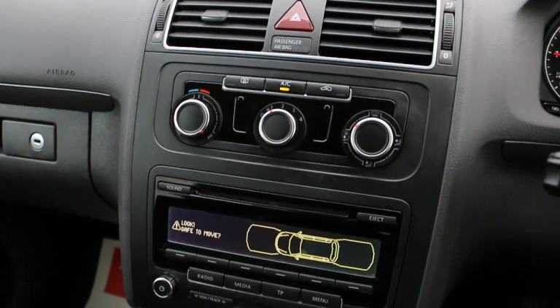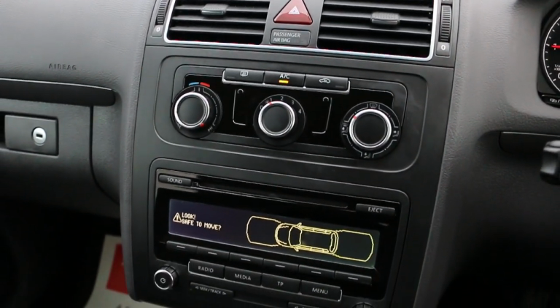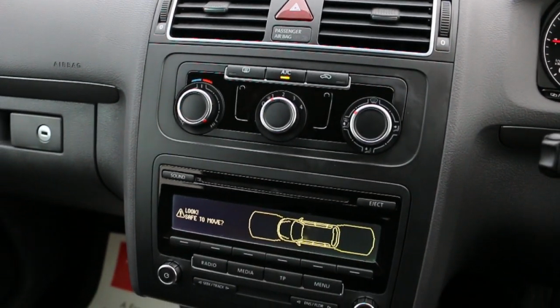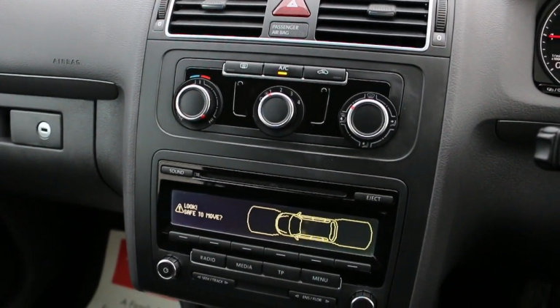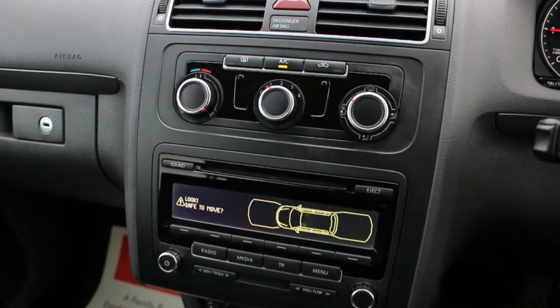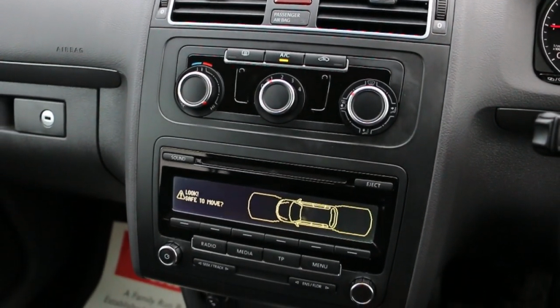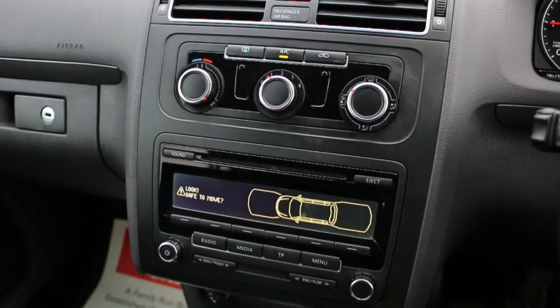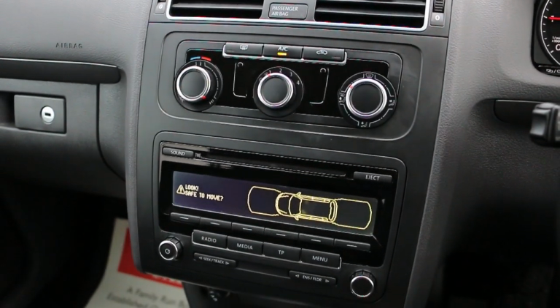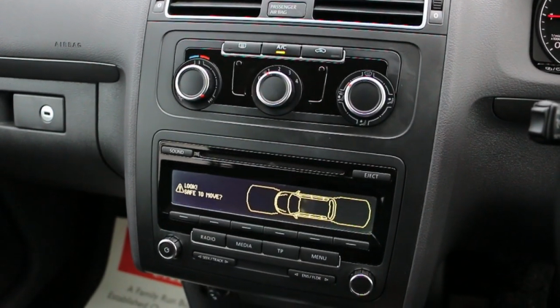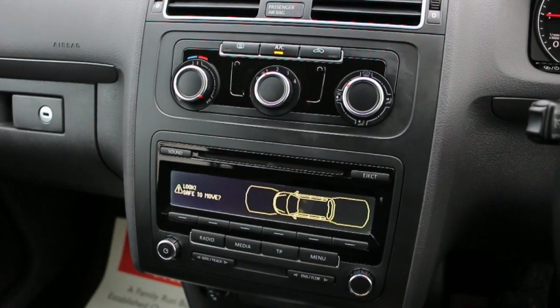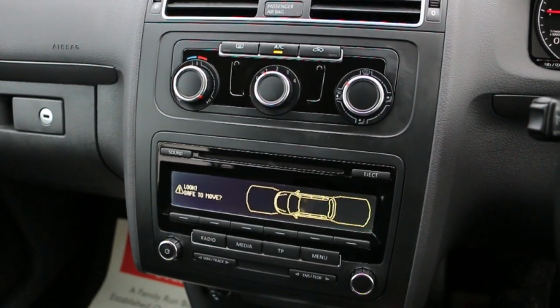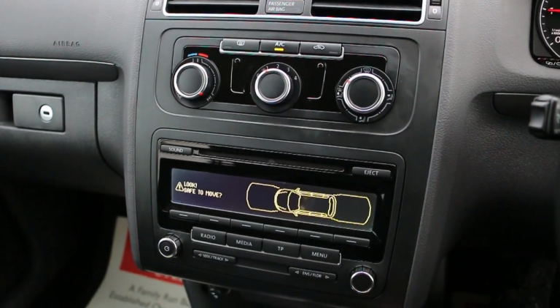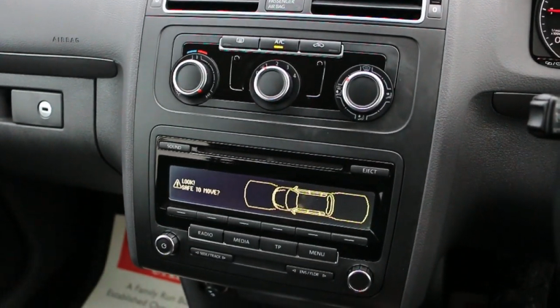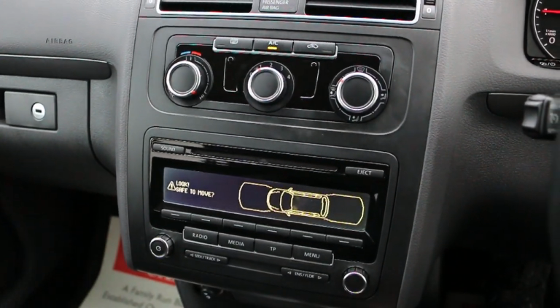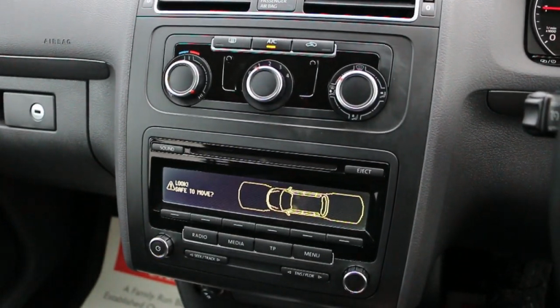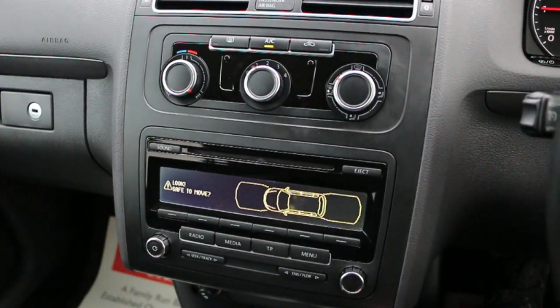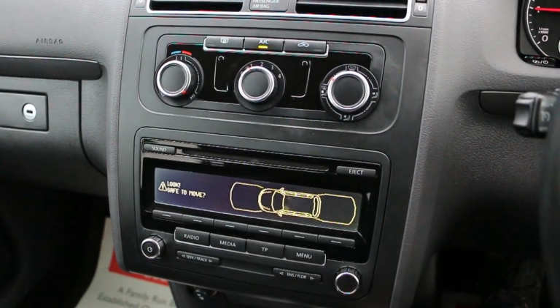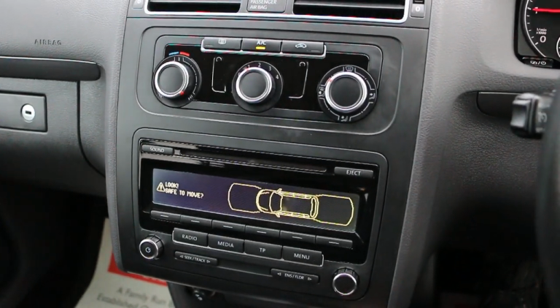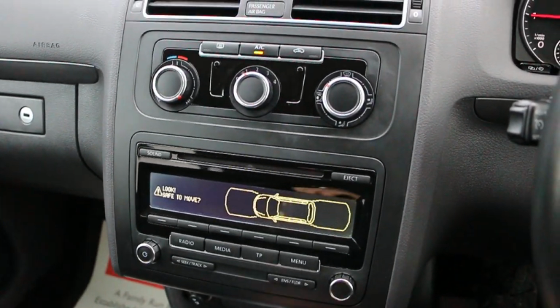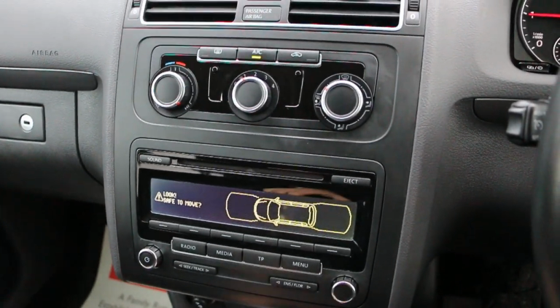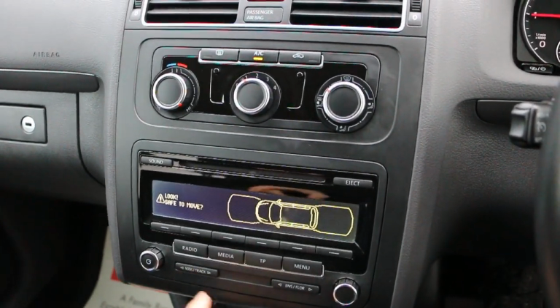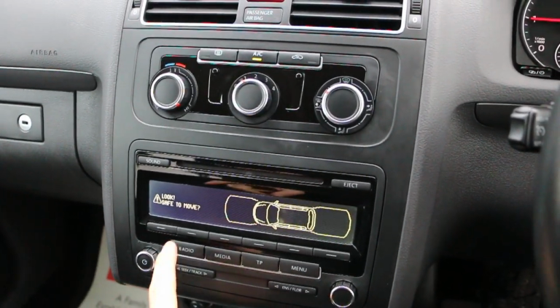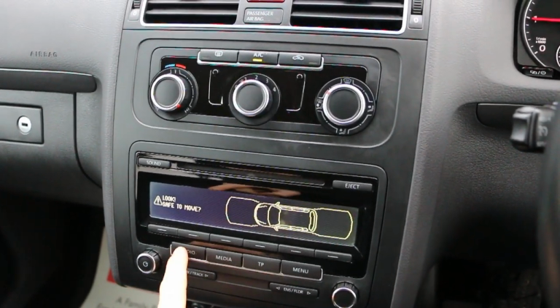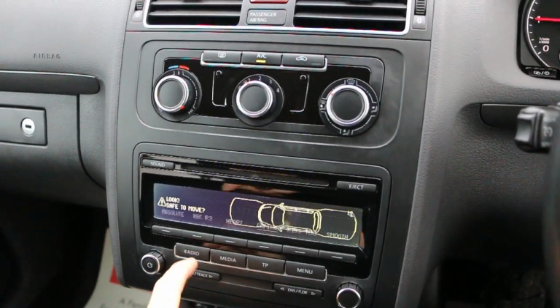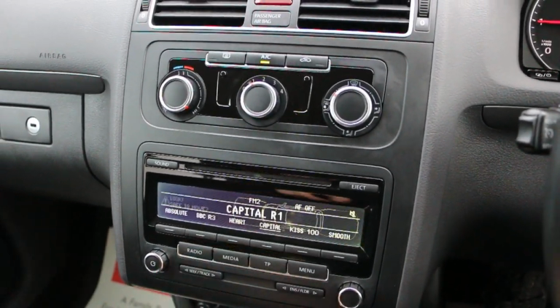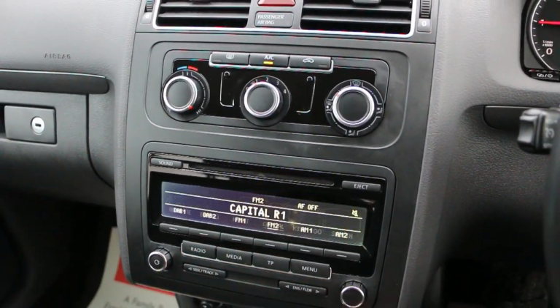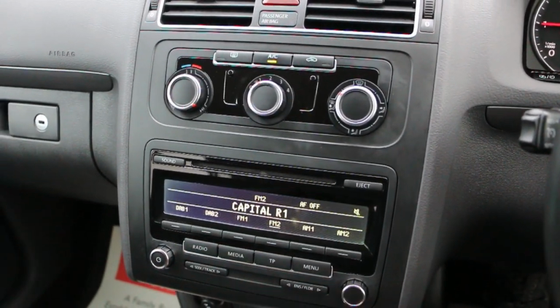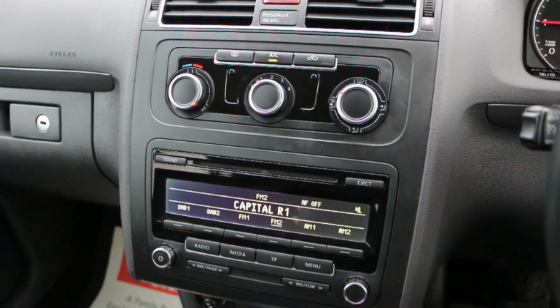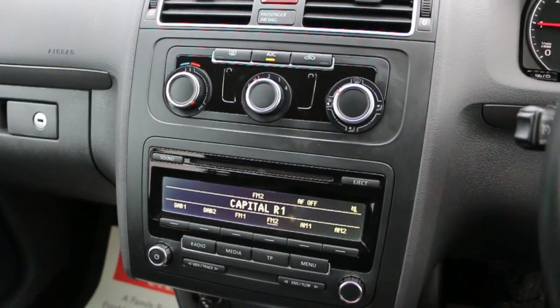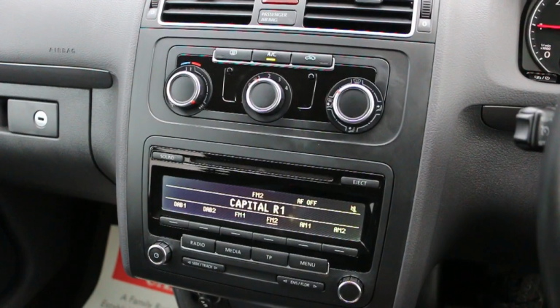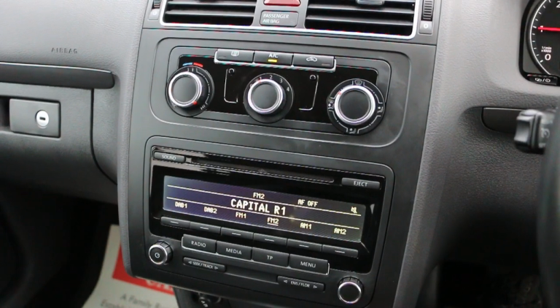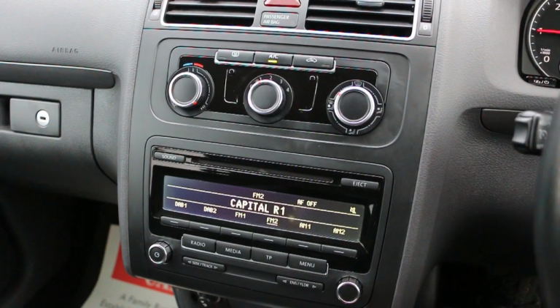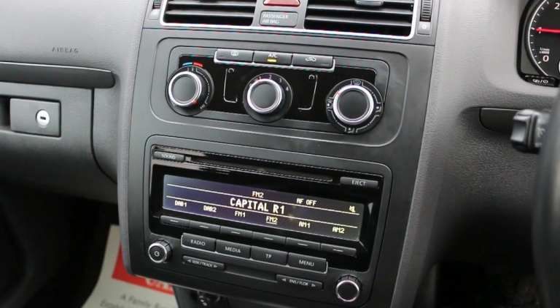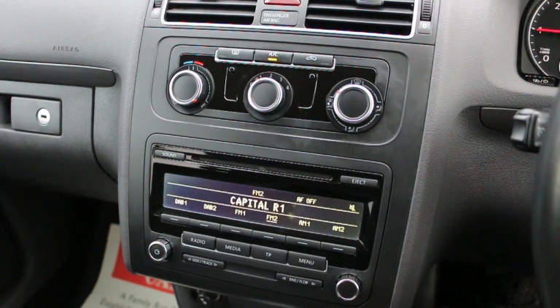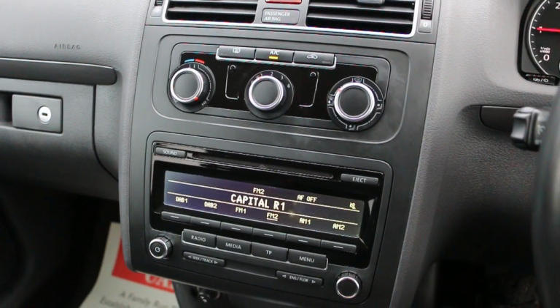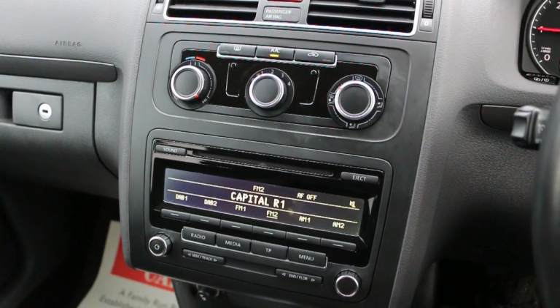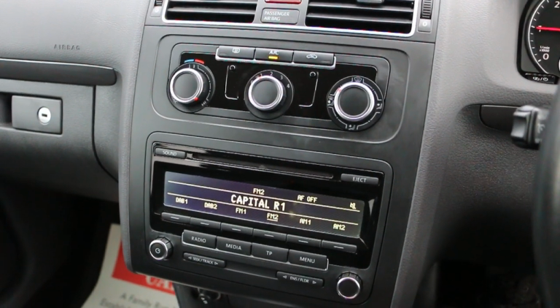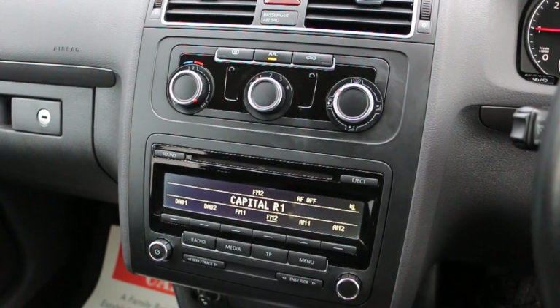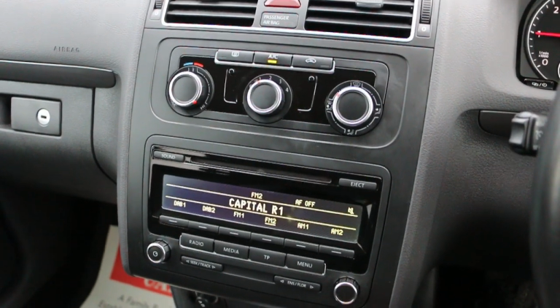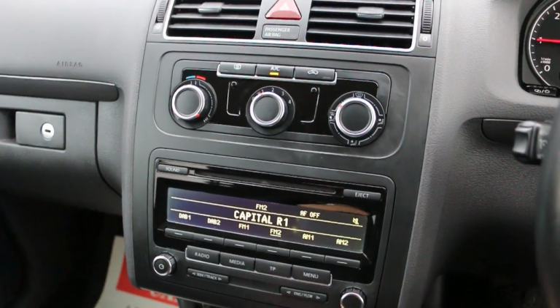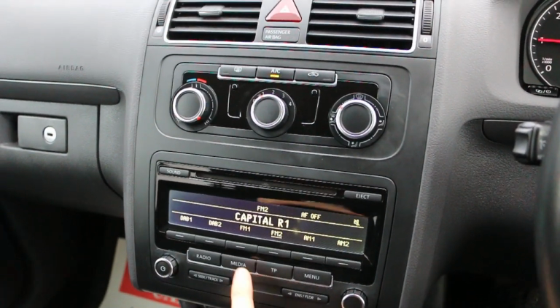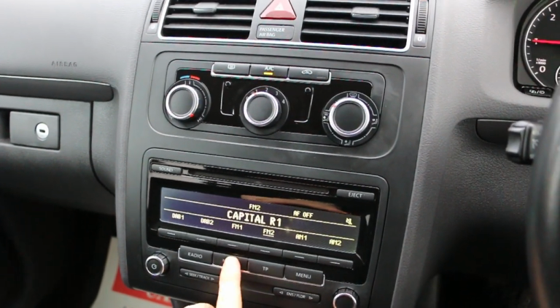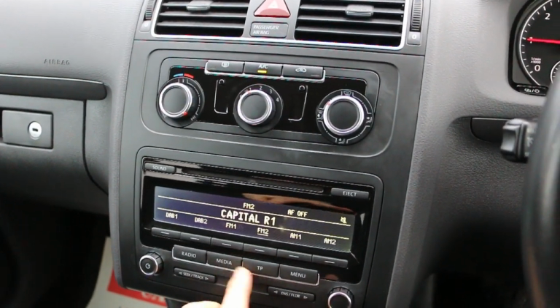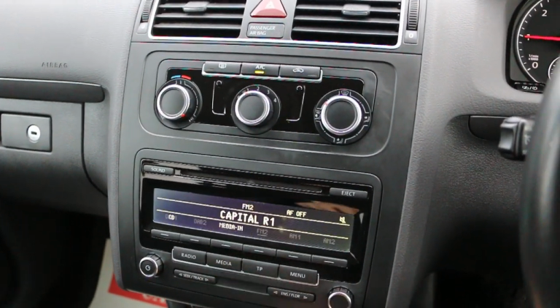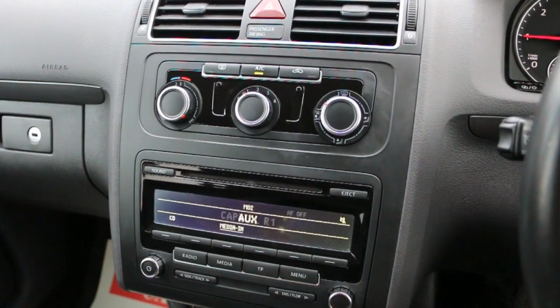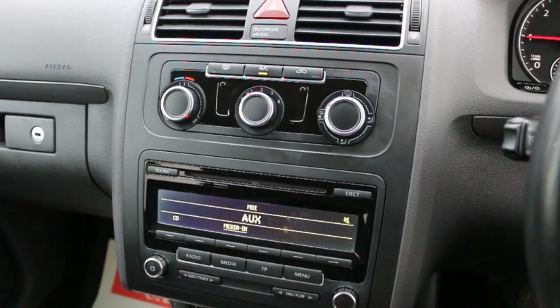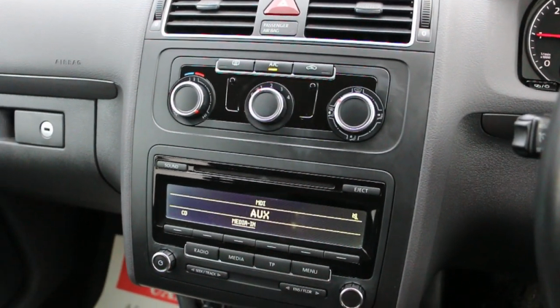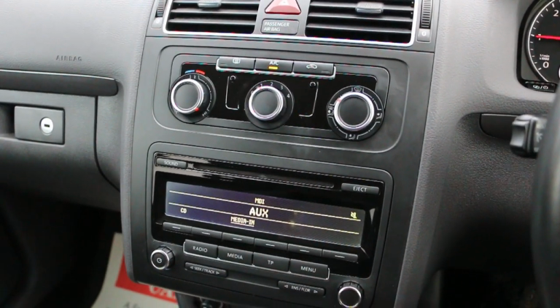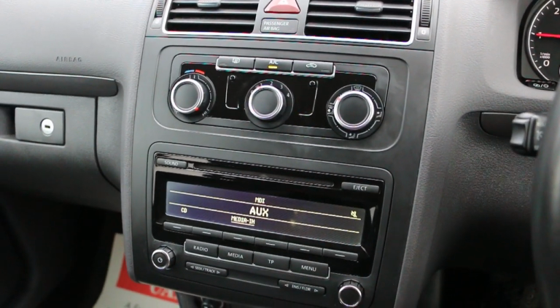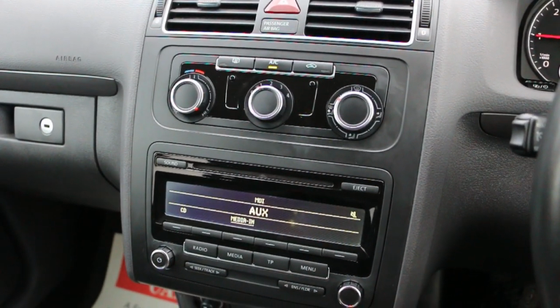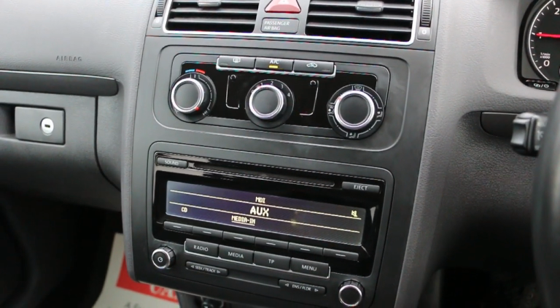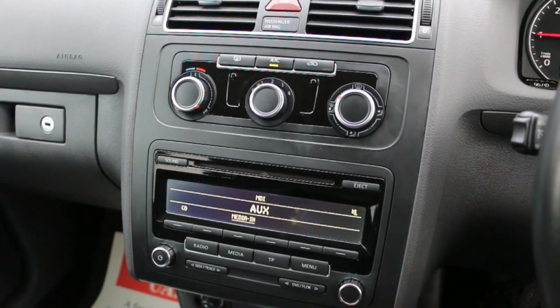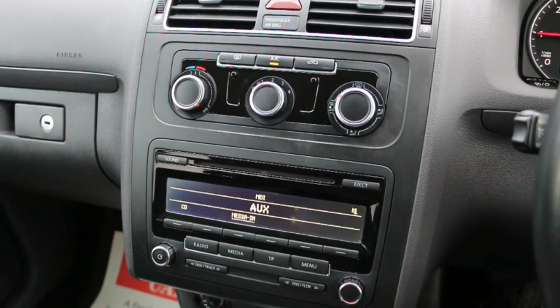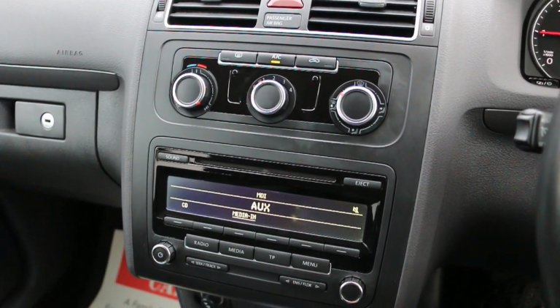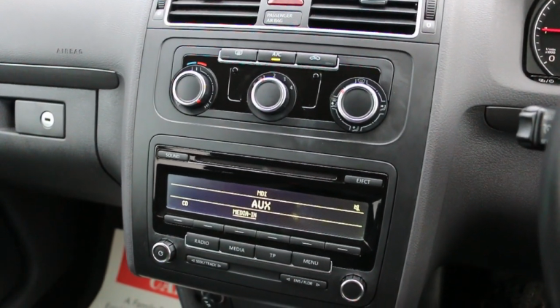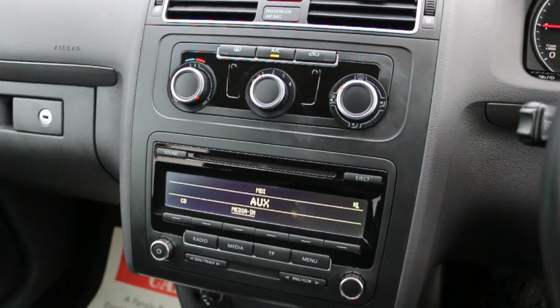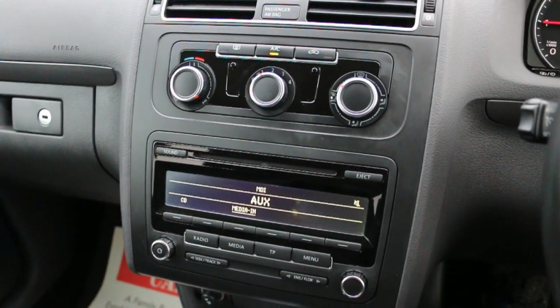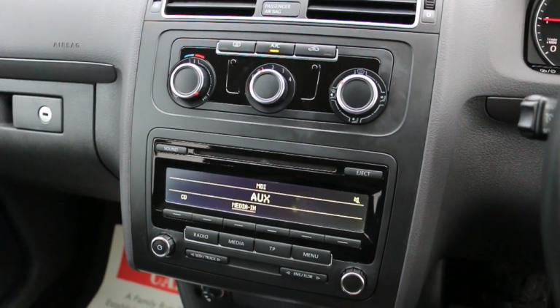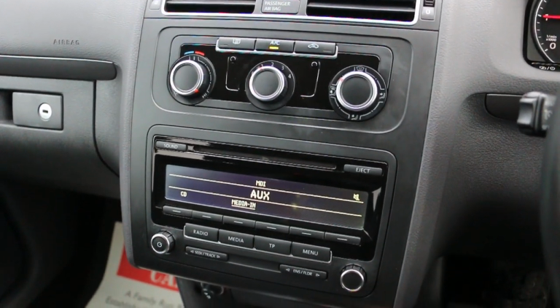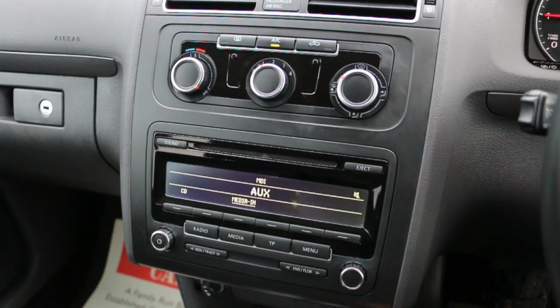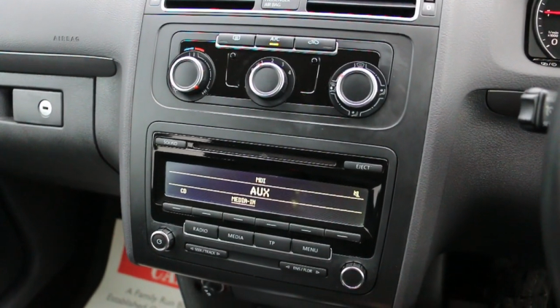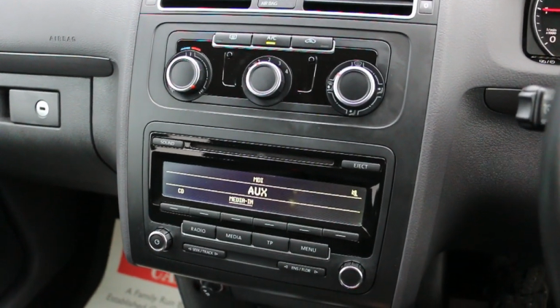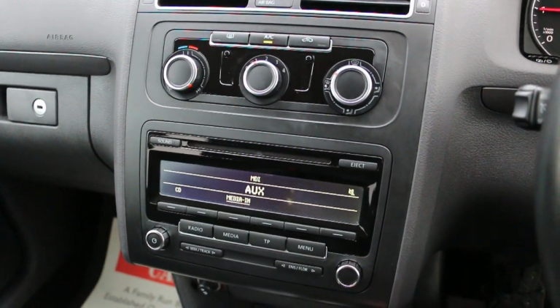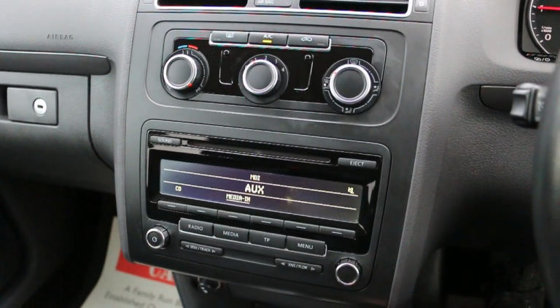Parking assist, DAB radio, media interface, AUX, and CD.